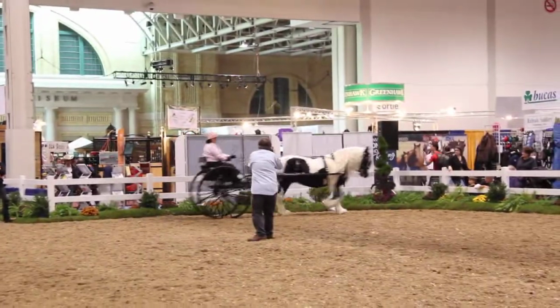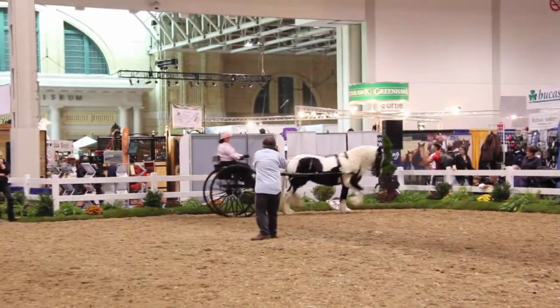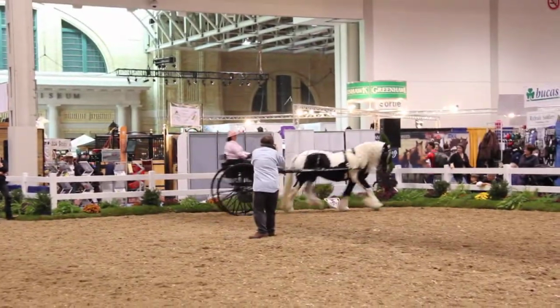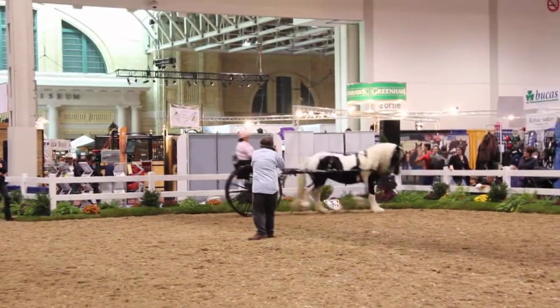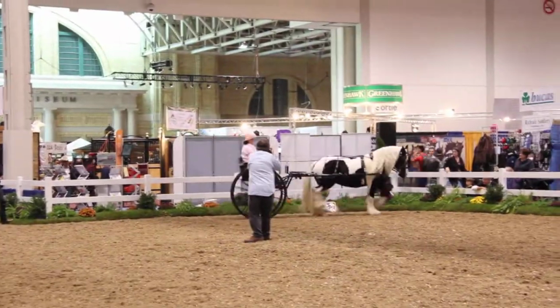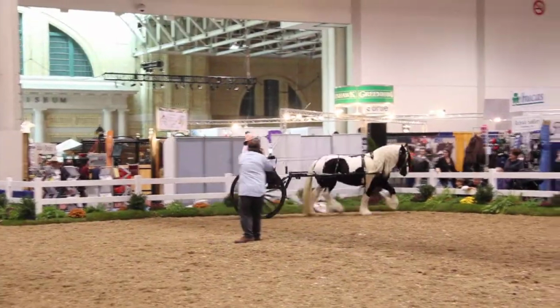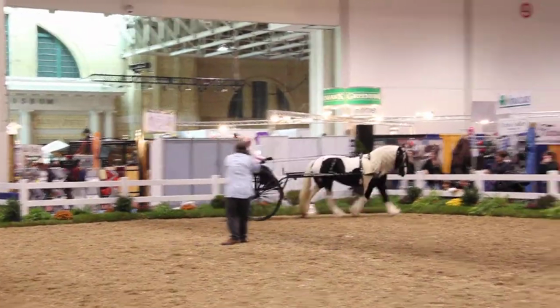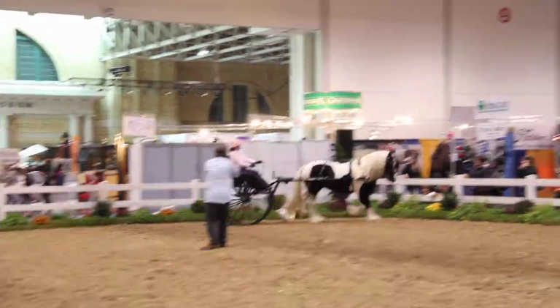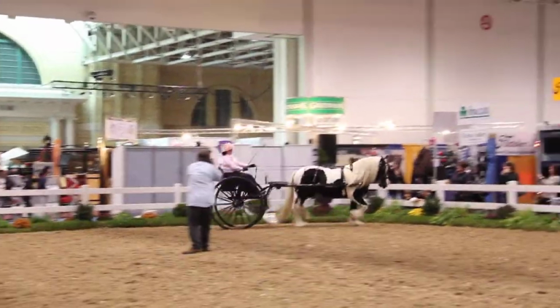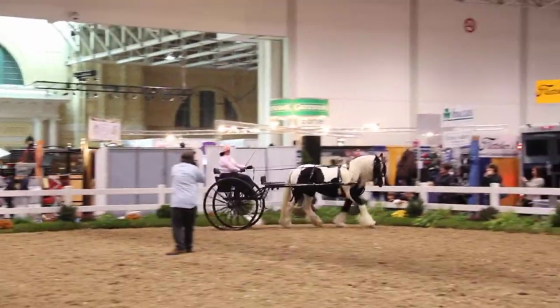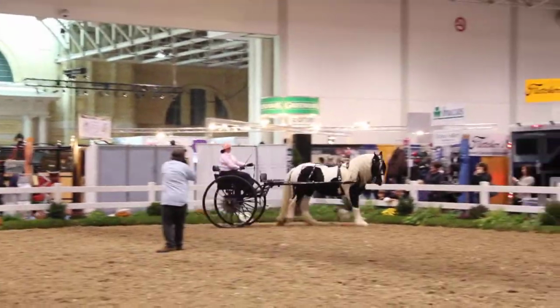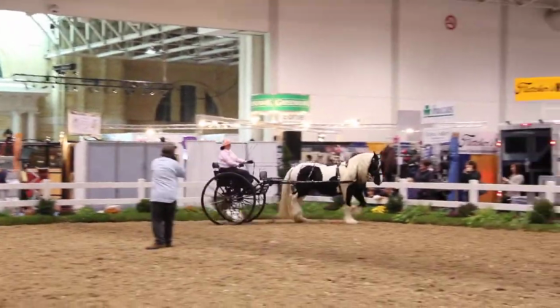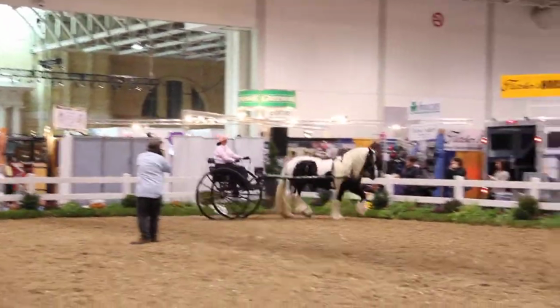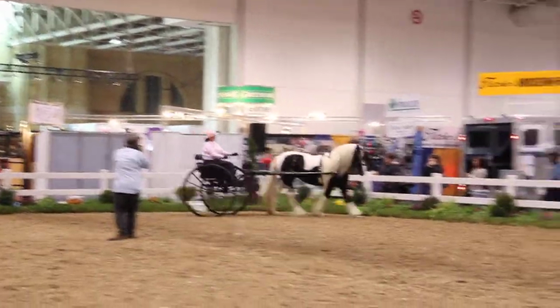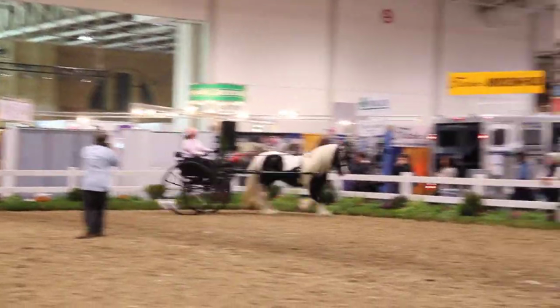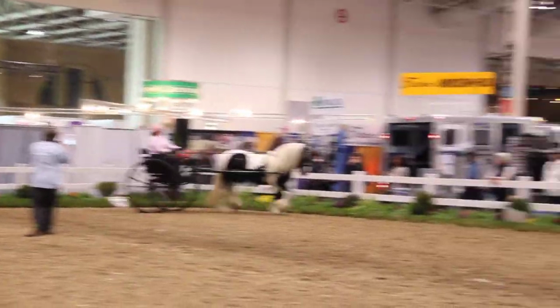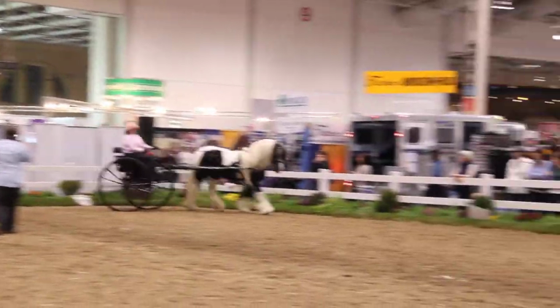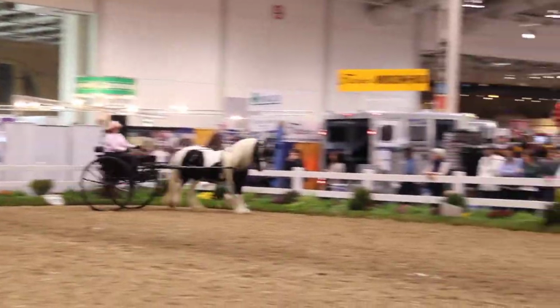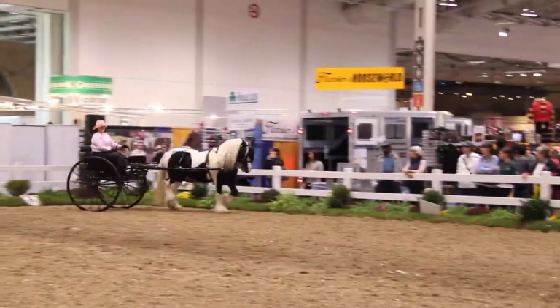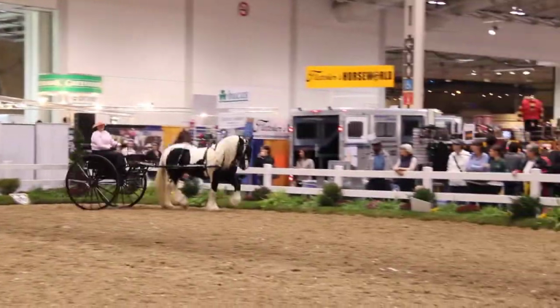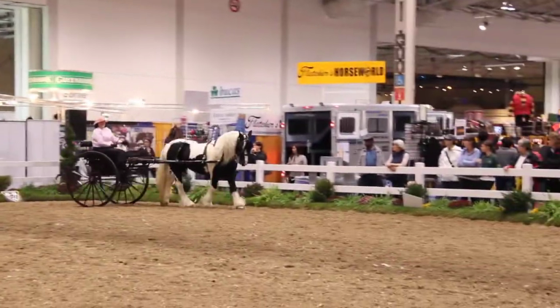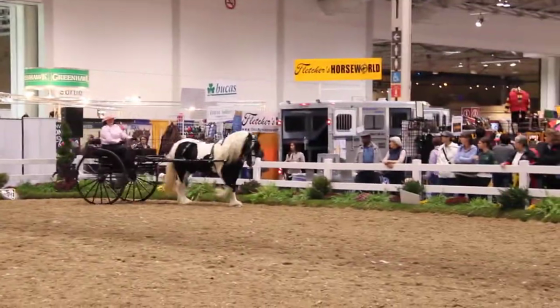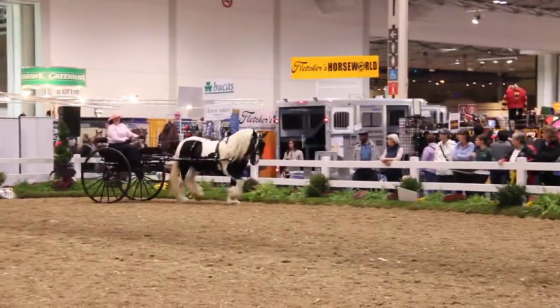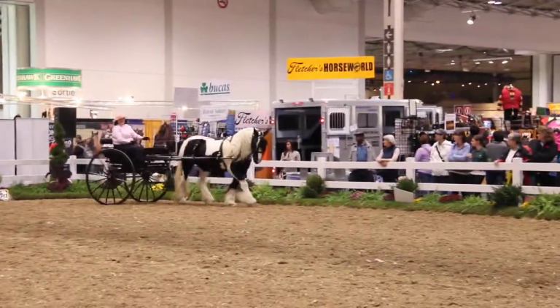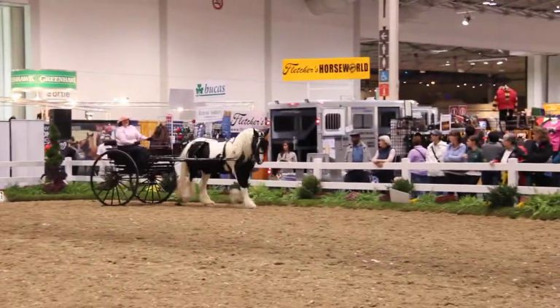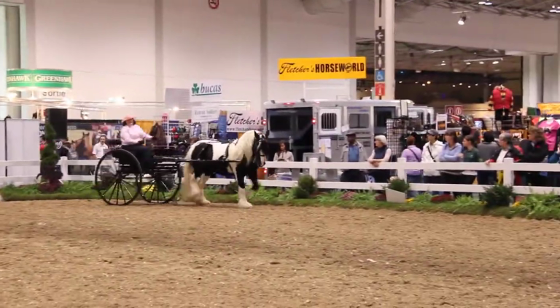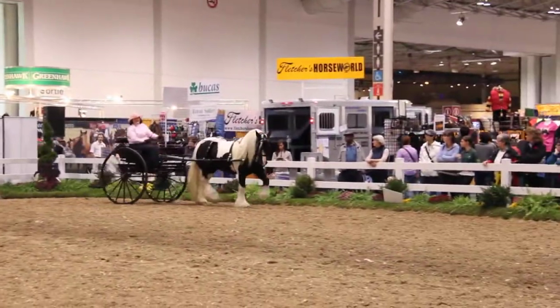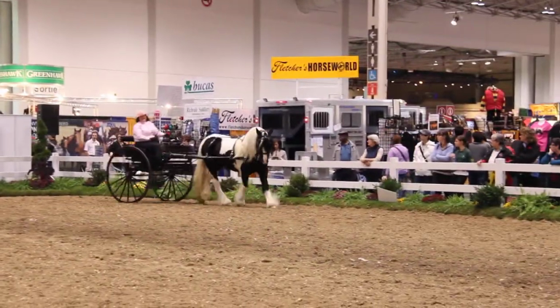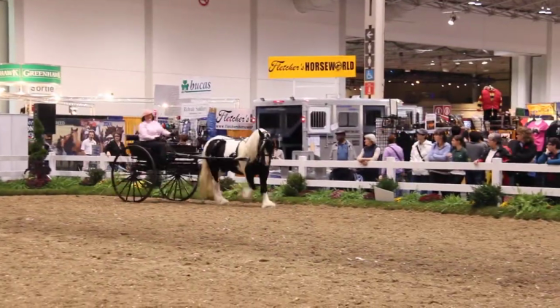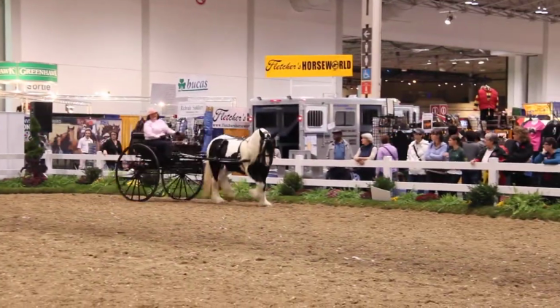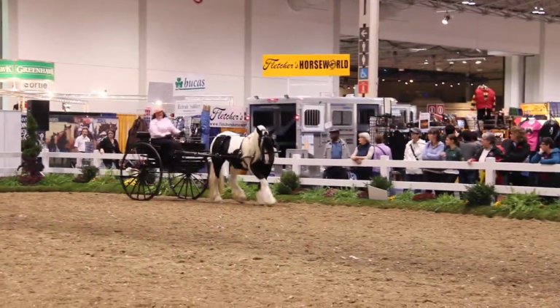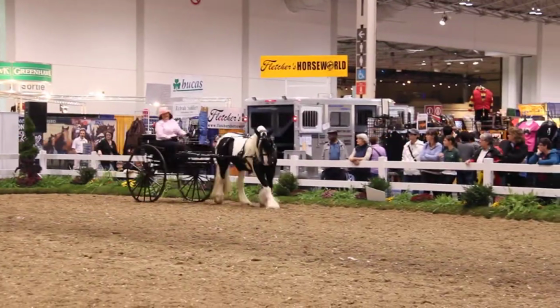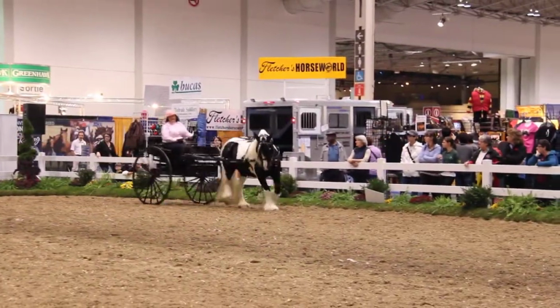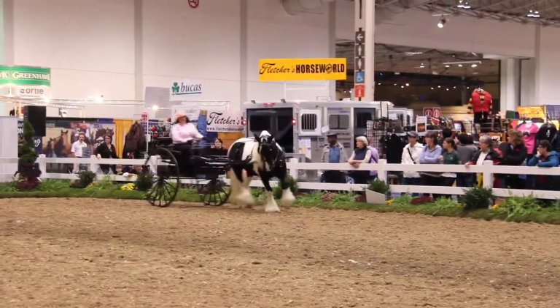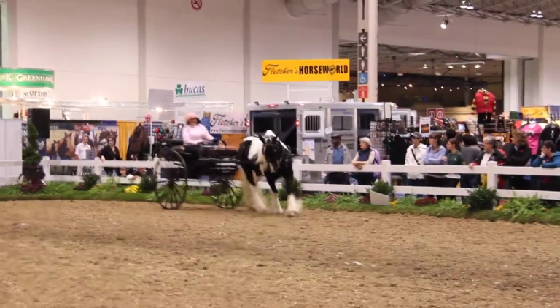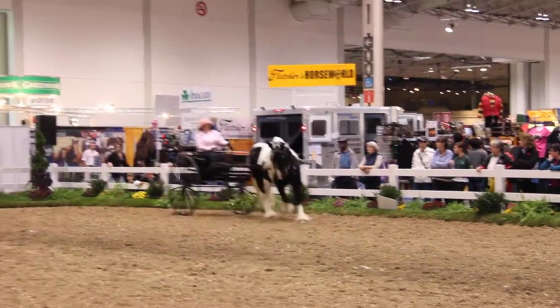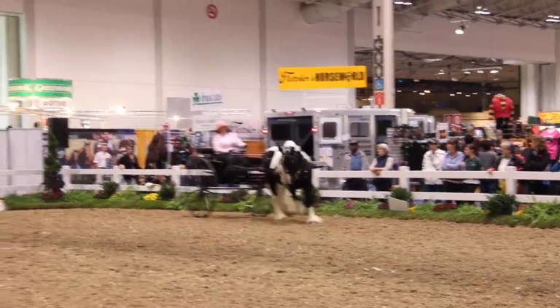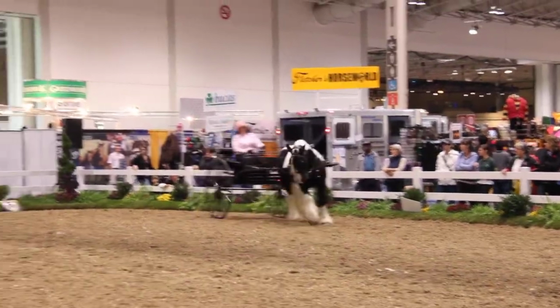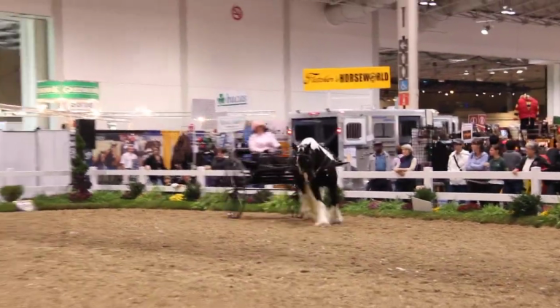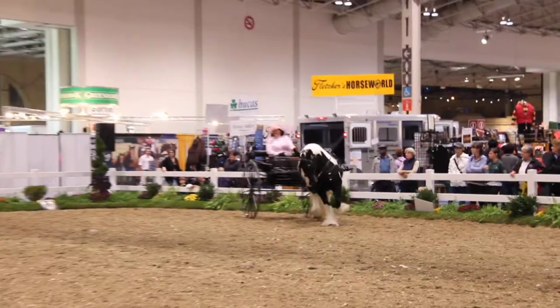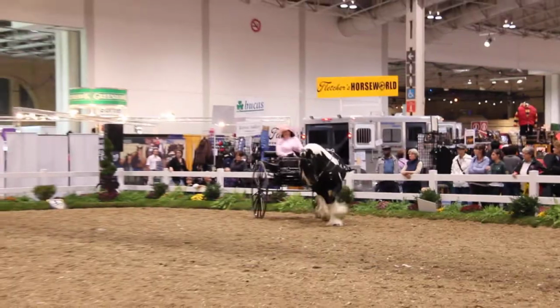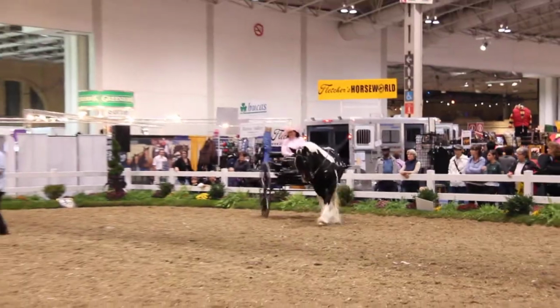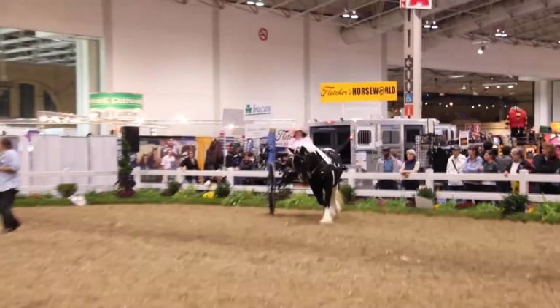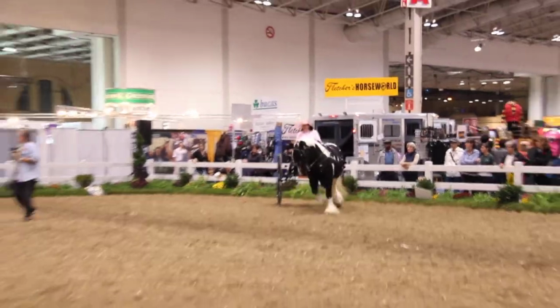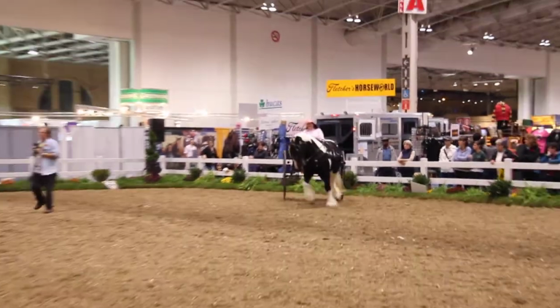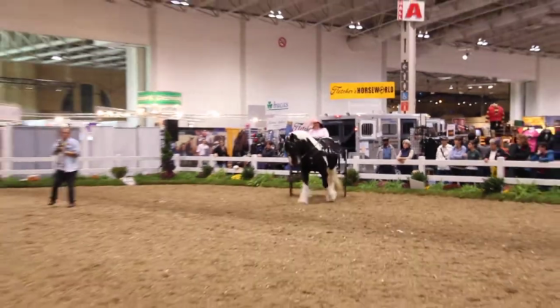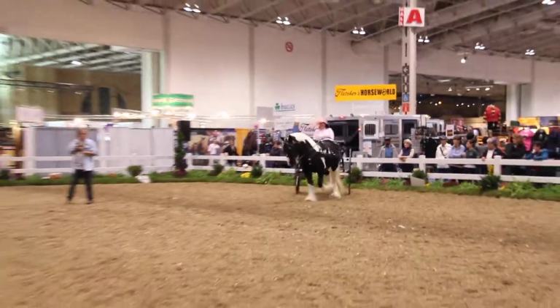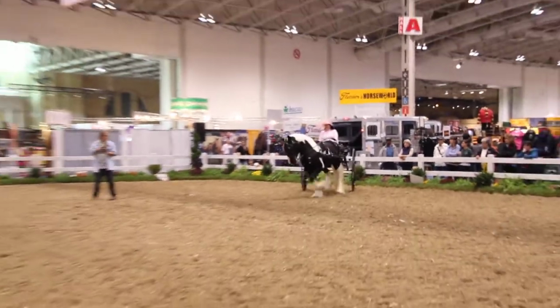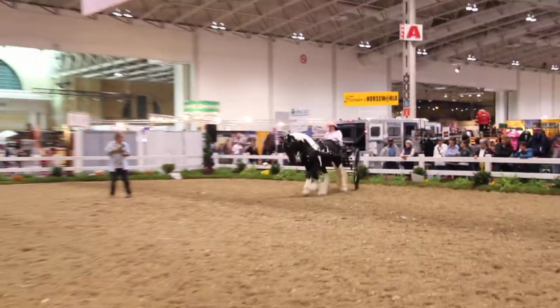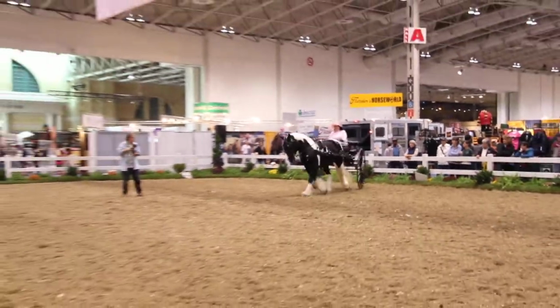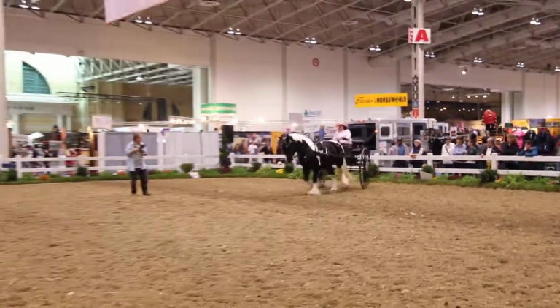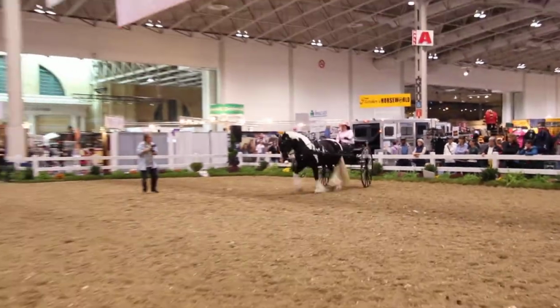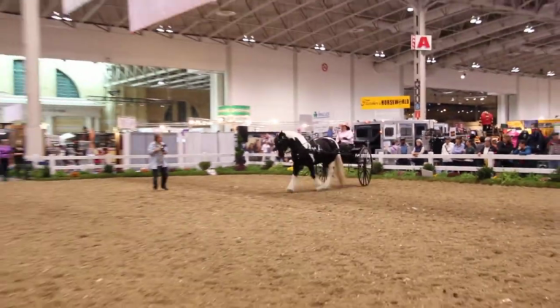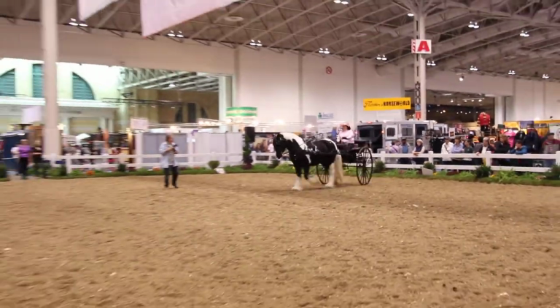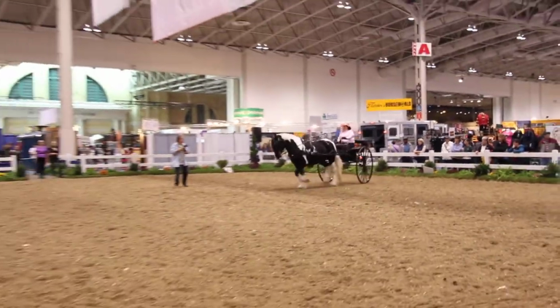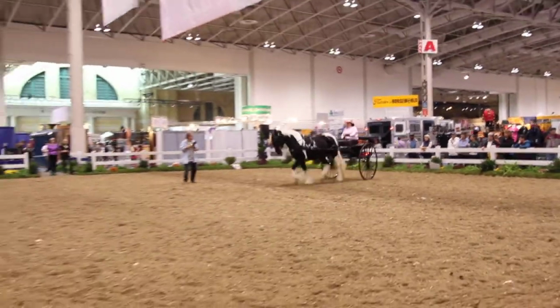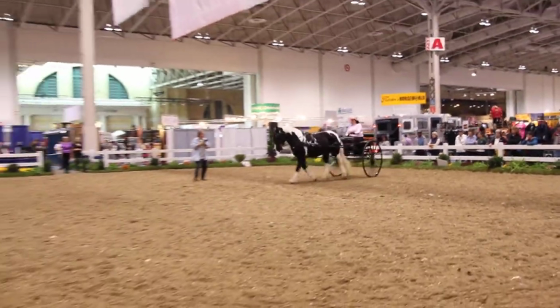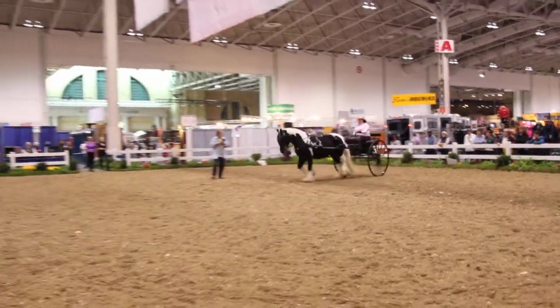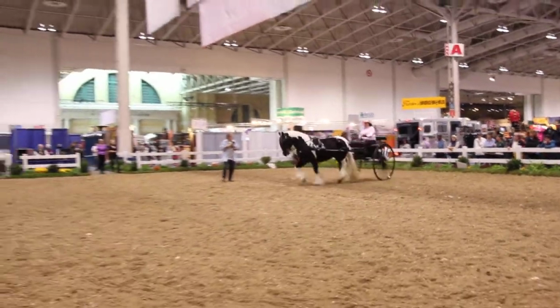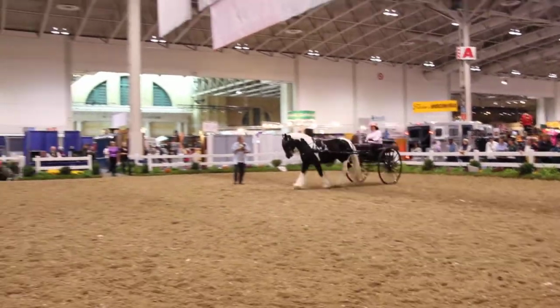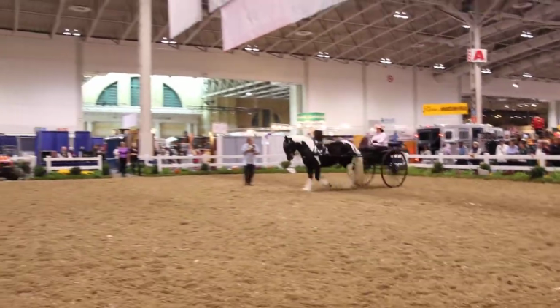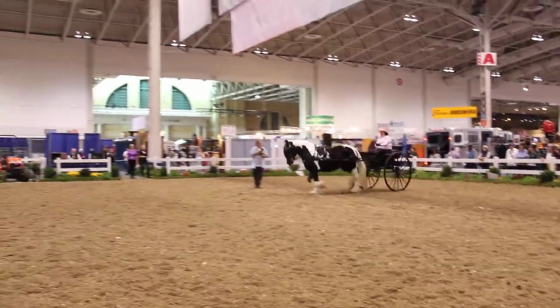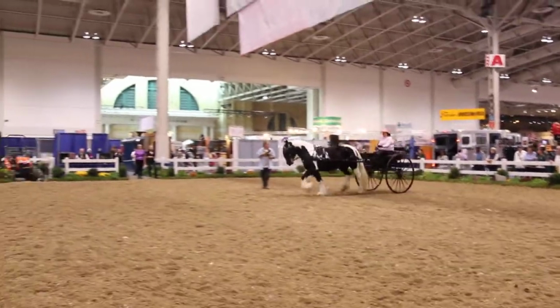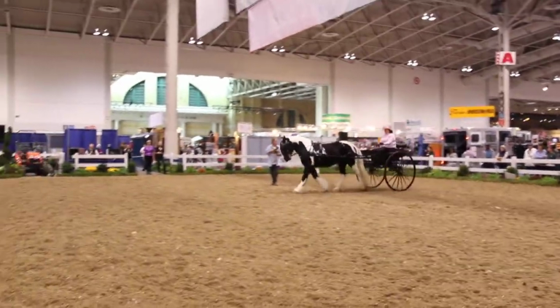Their mane, forelock, and tail should be ample to profuse, and double manes are common in the Vanners.